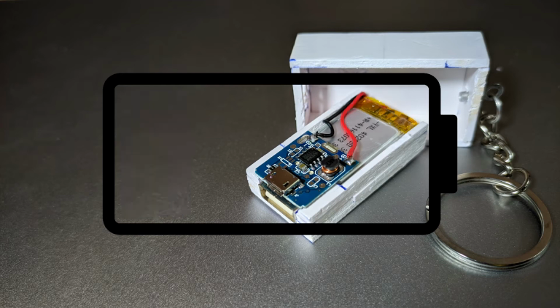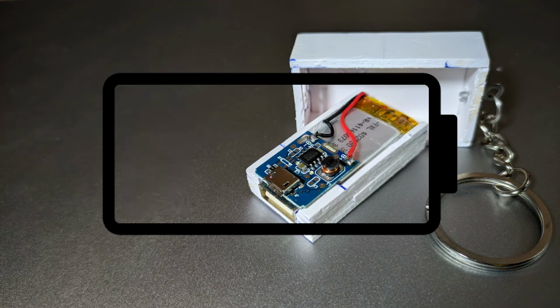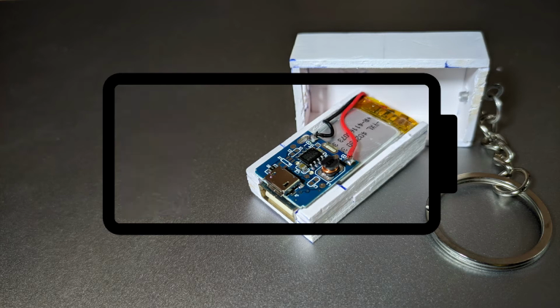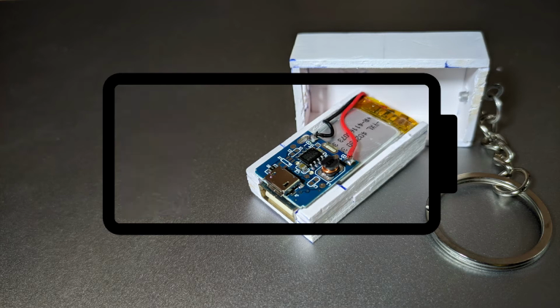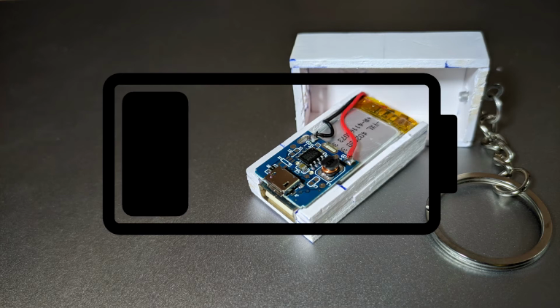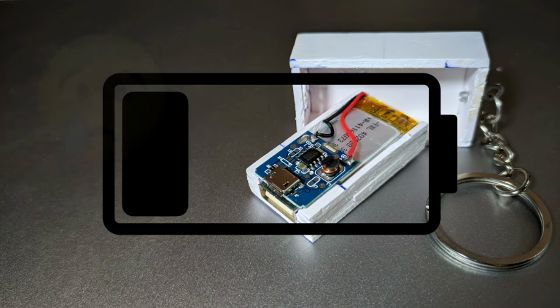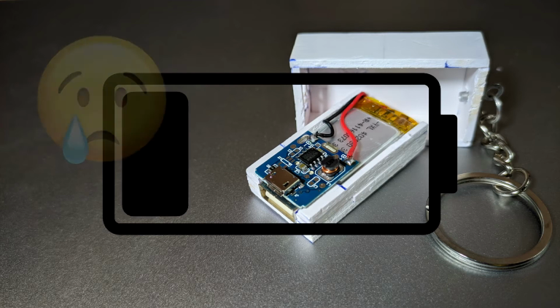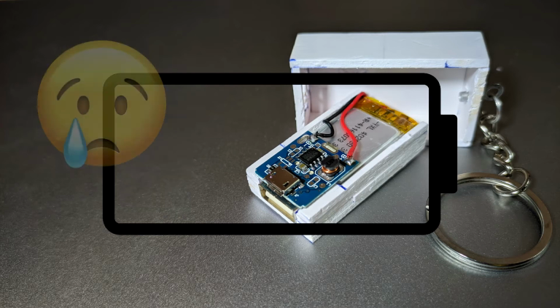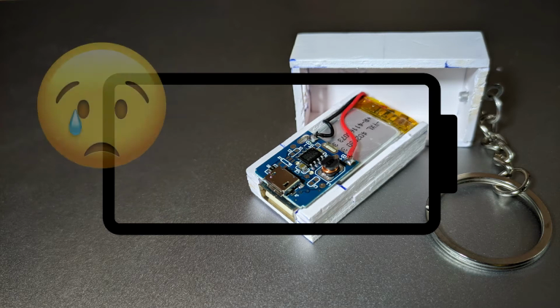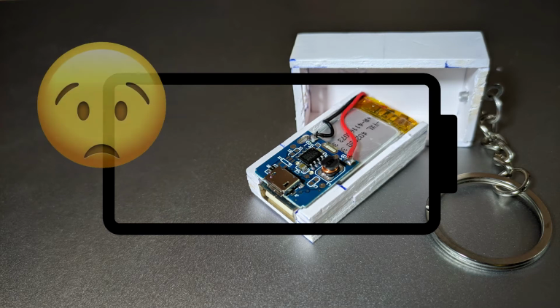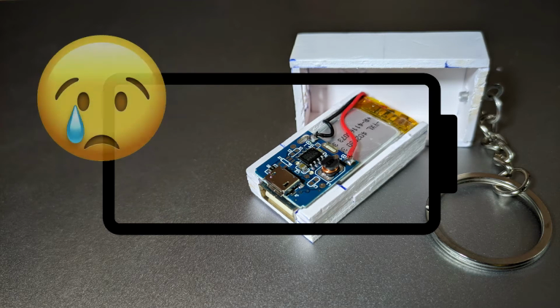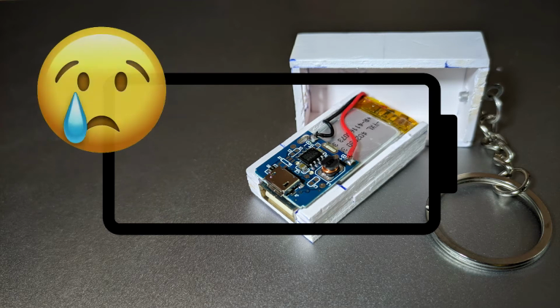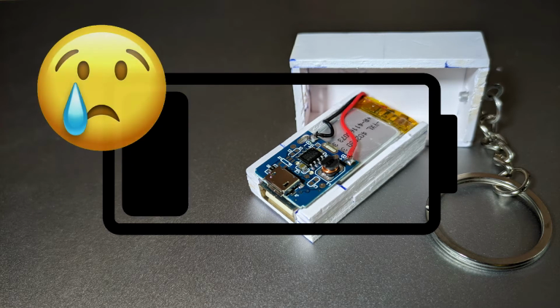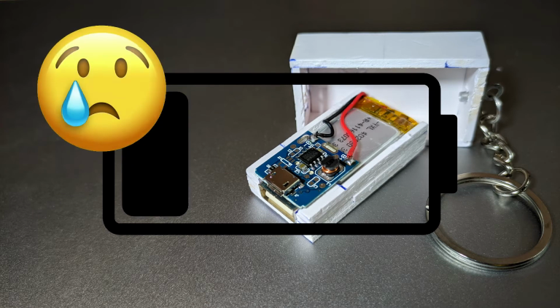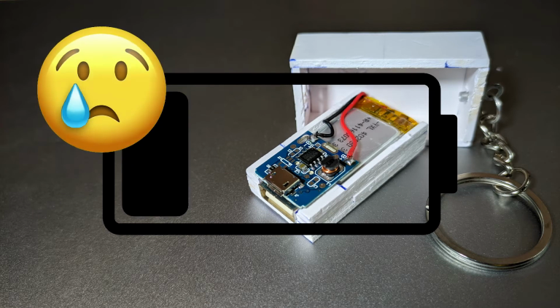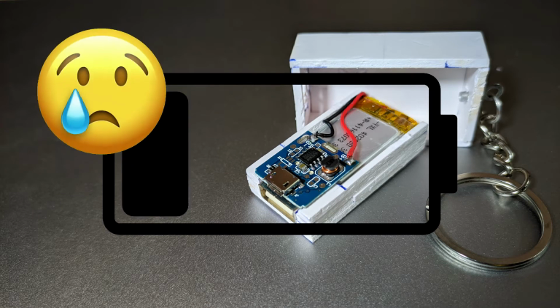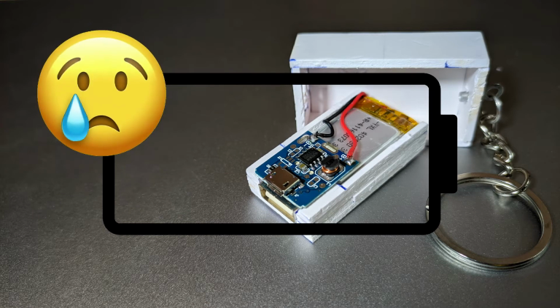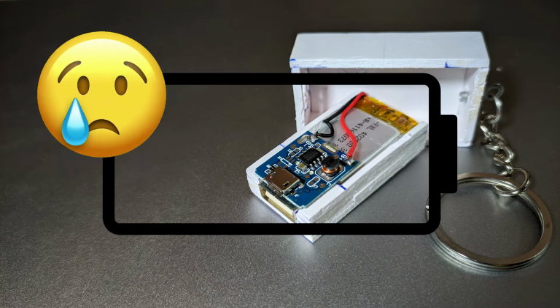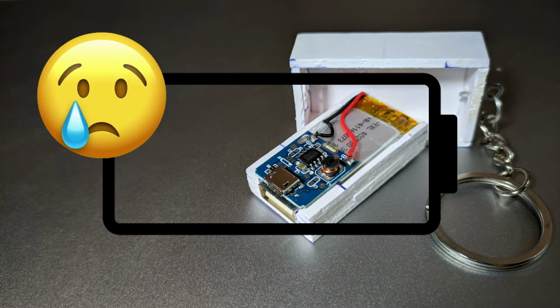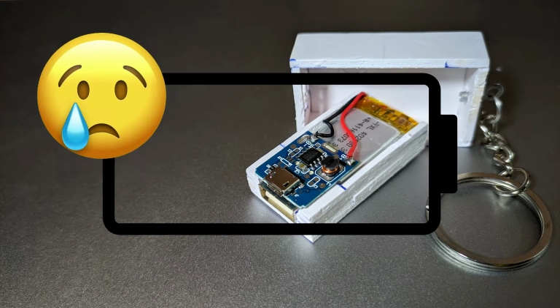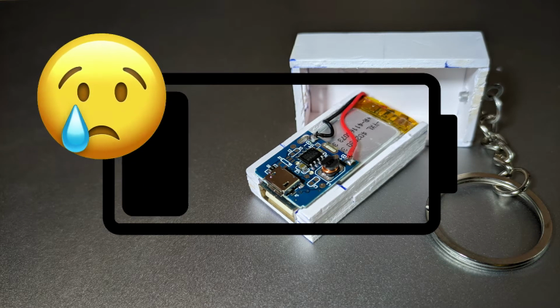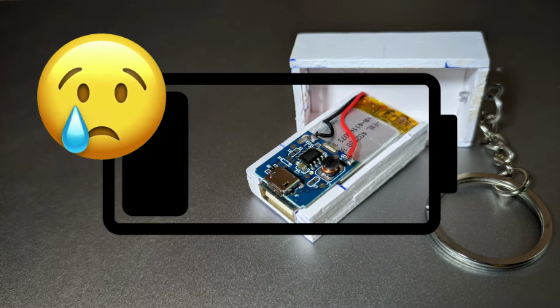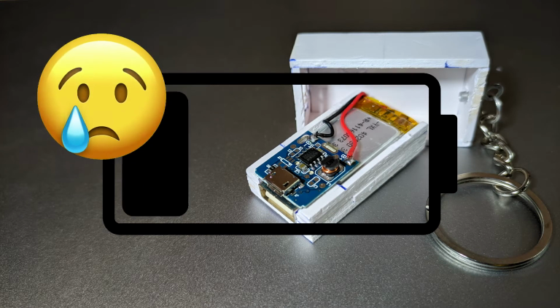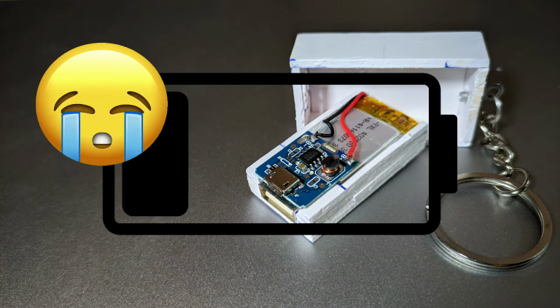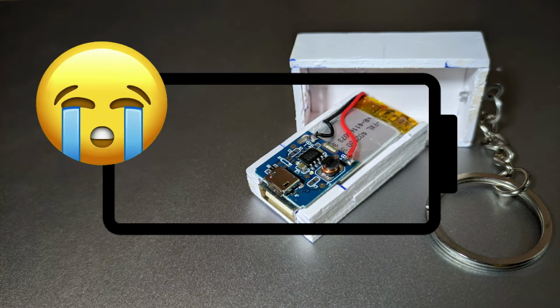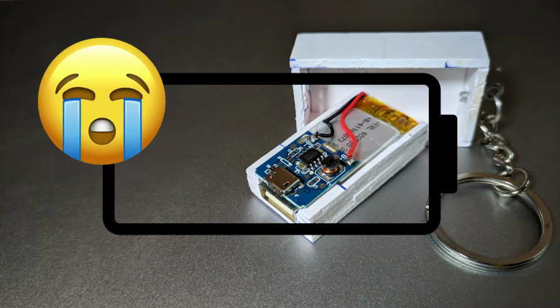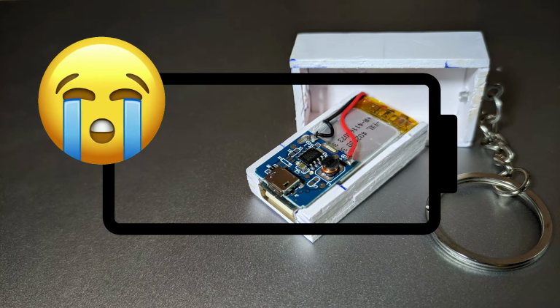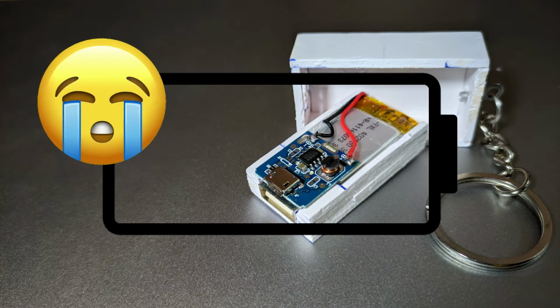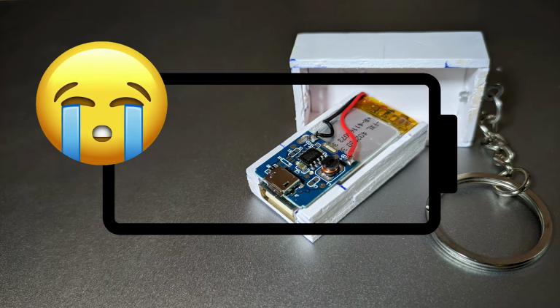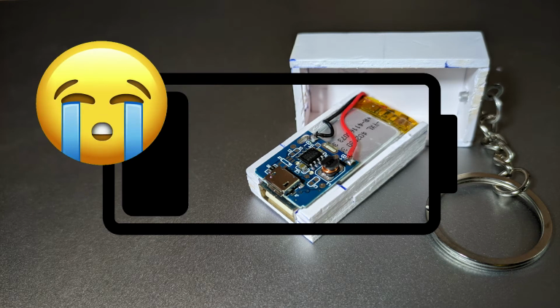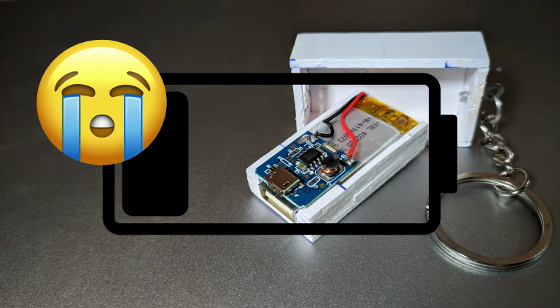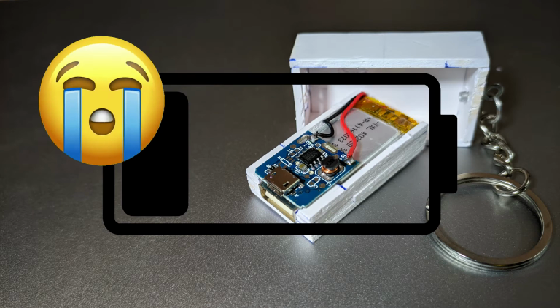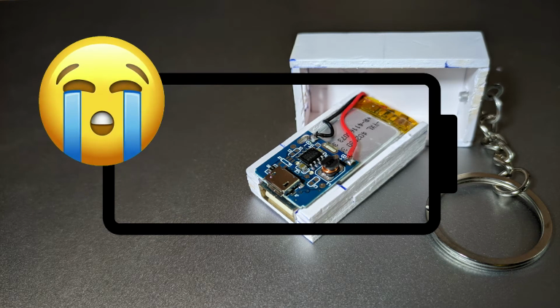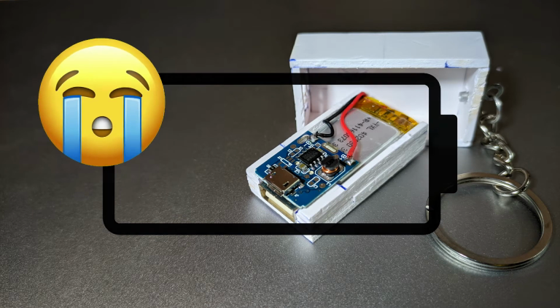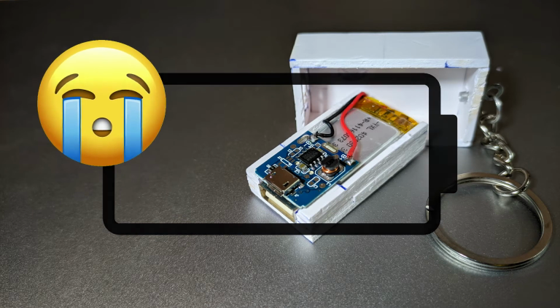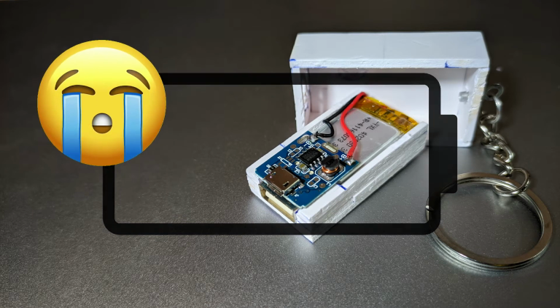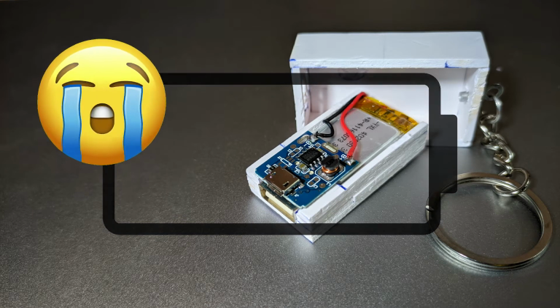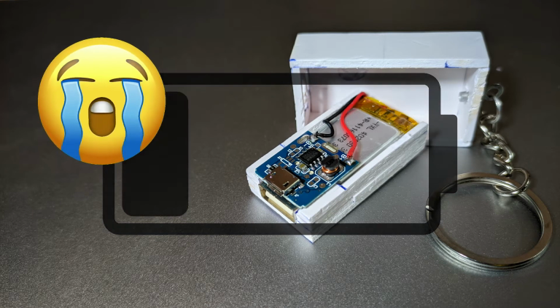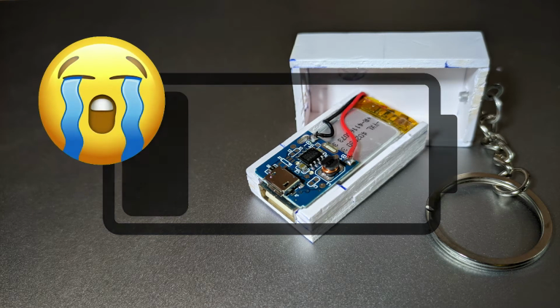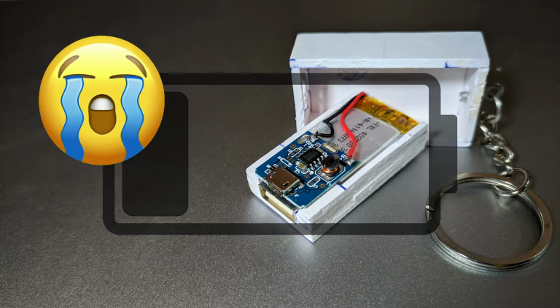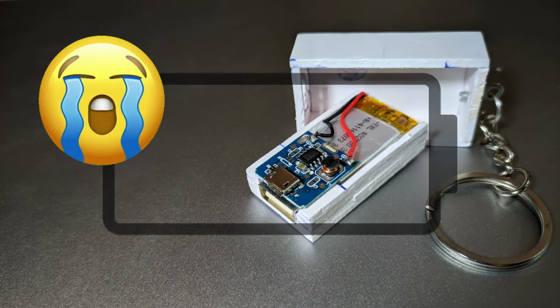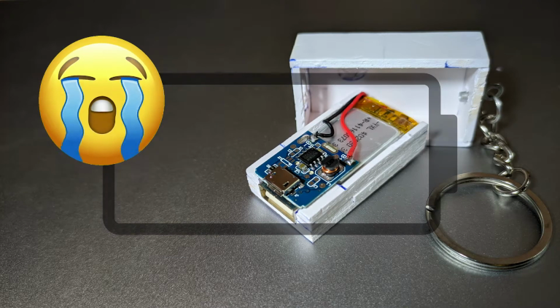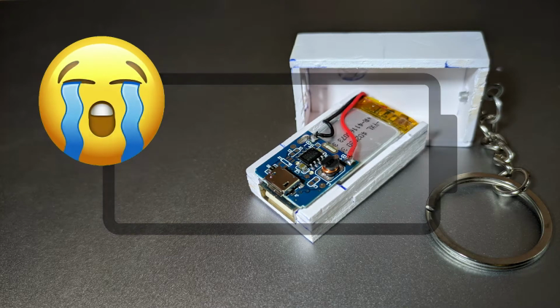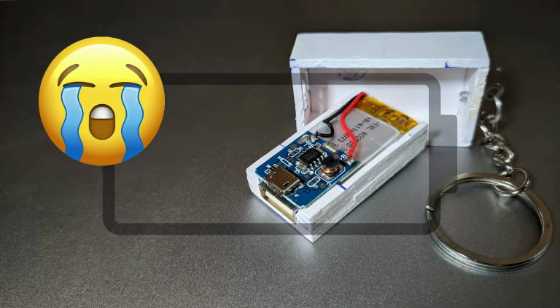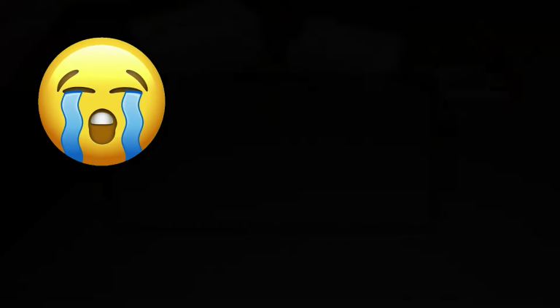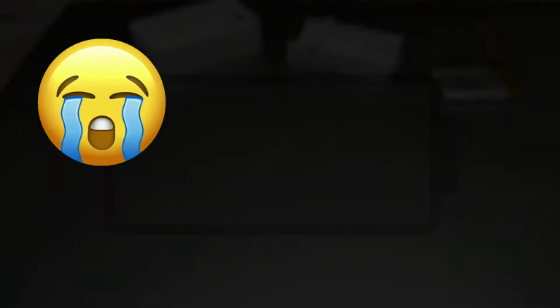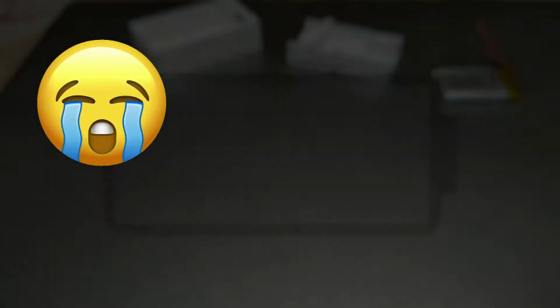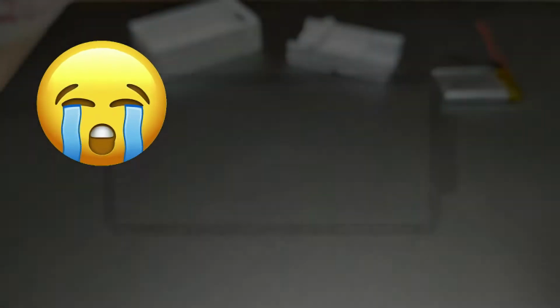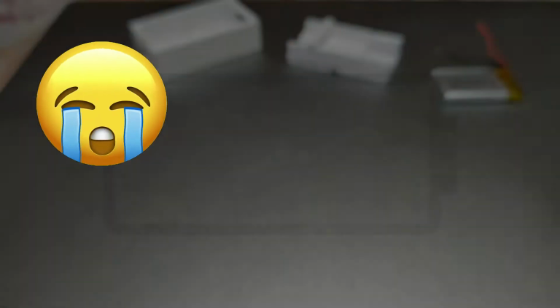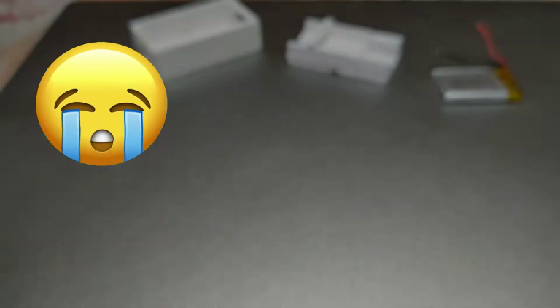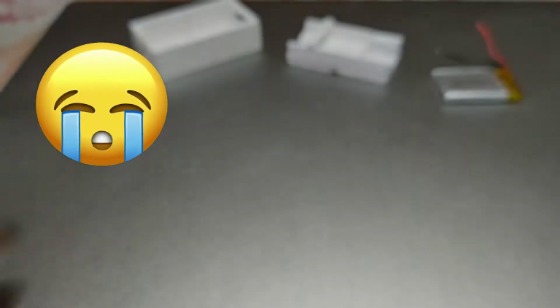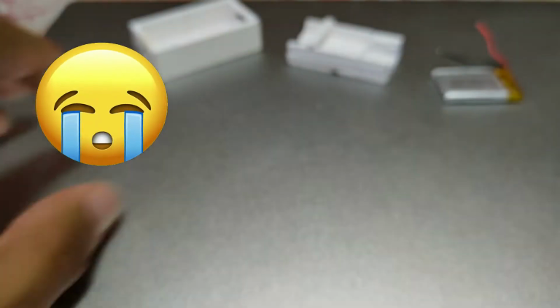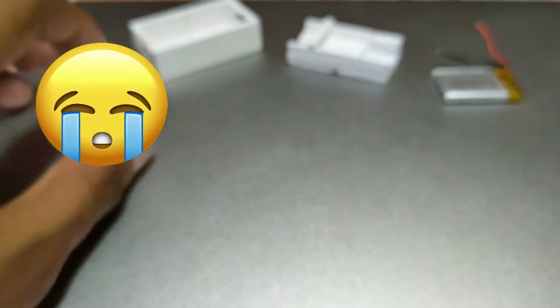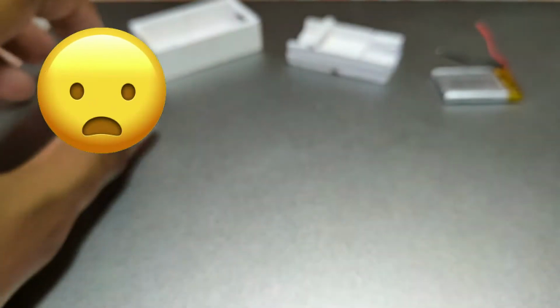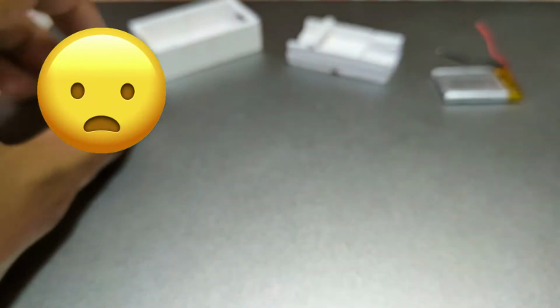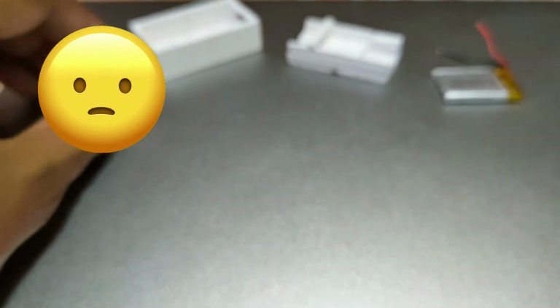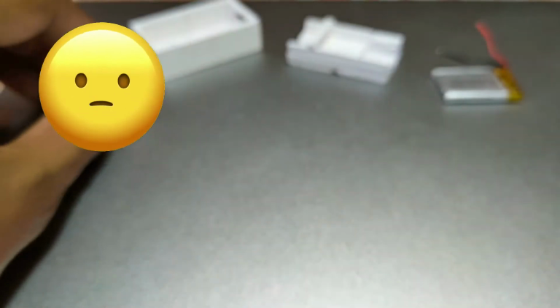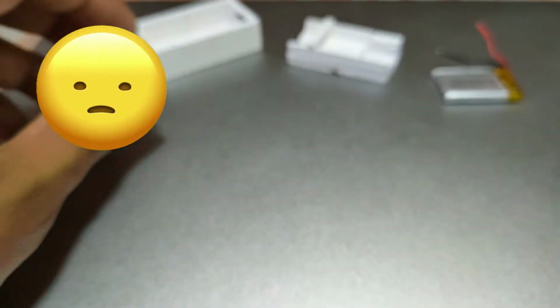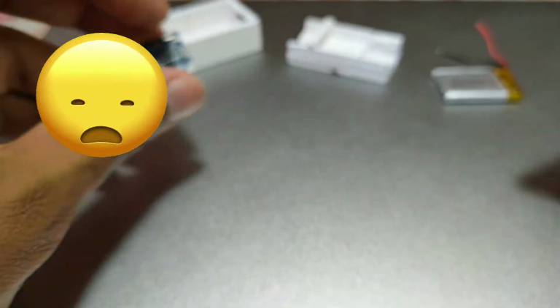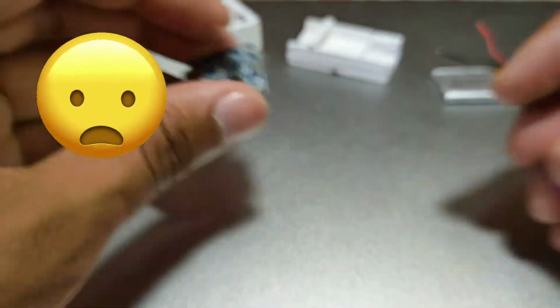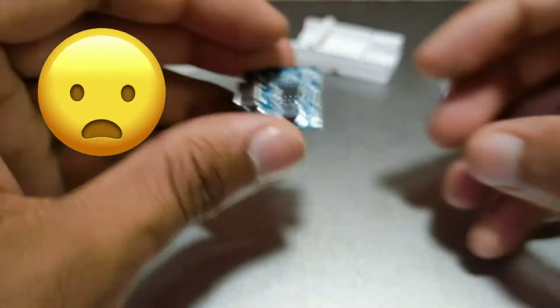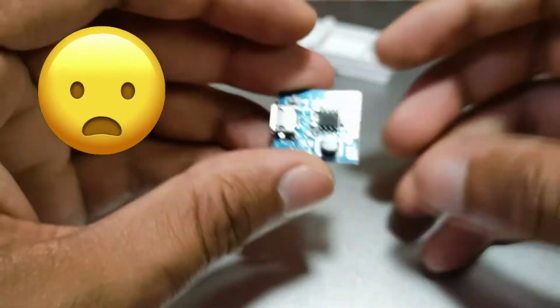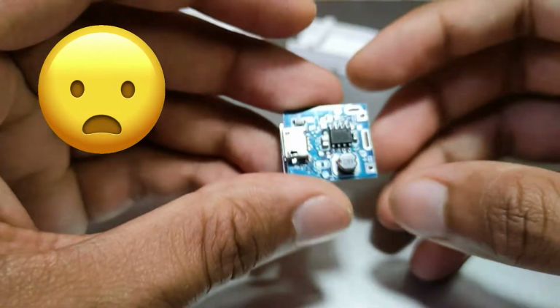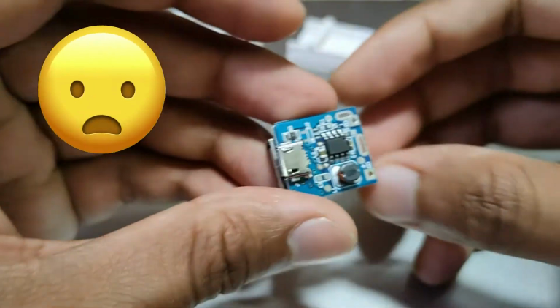Ever felt the need for just a small amount of charge for an emergency call or to book a taxi right after your phone dies? I've got you covered.